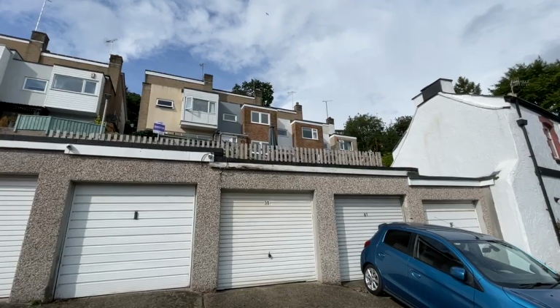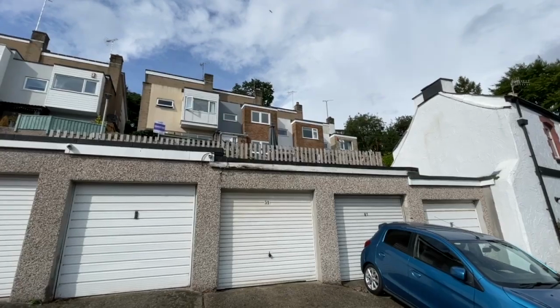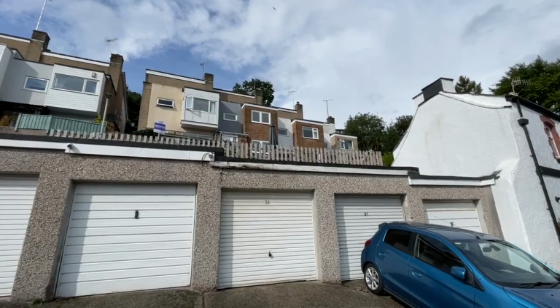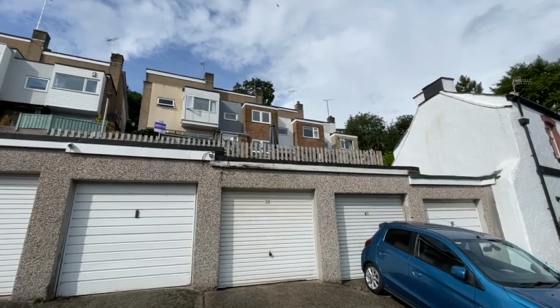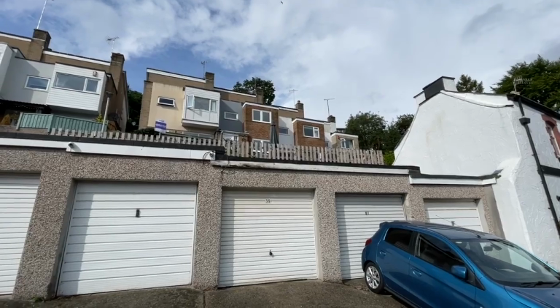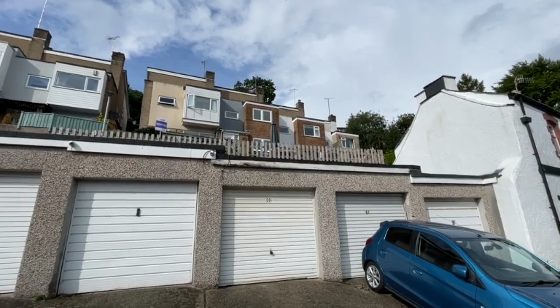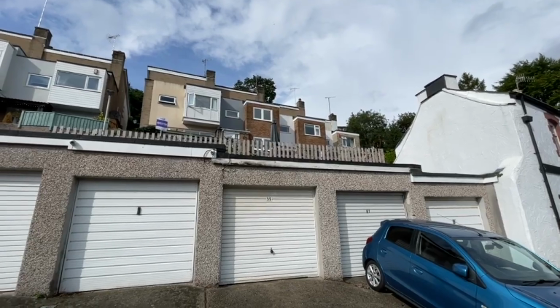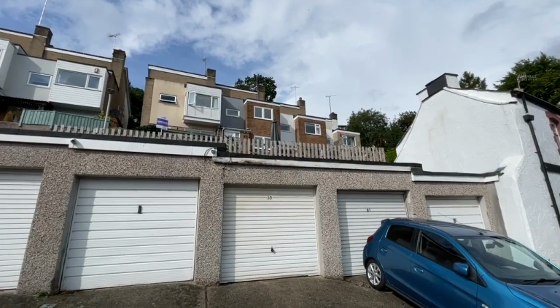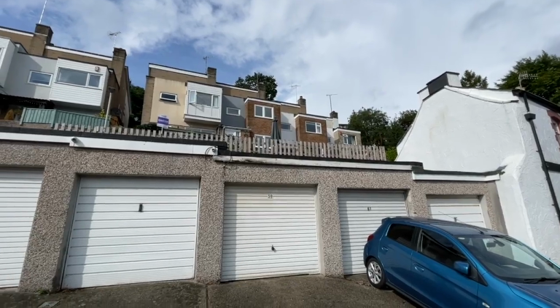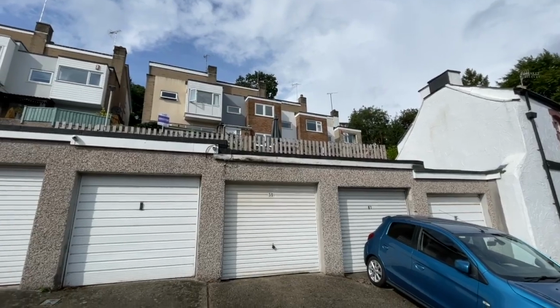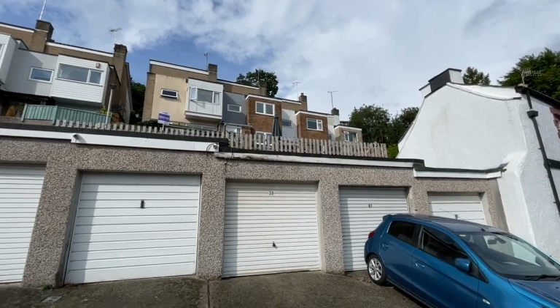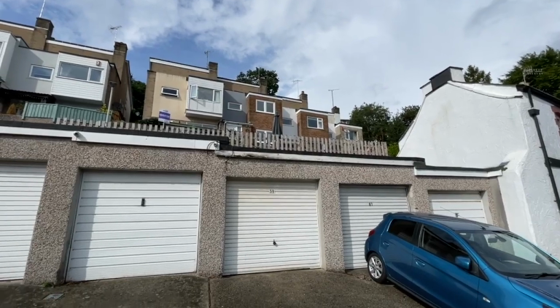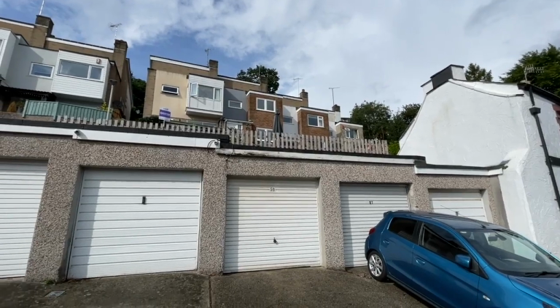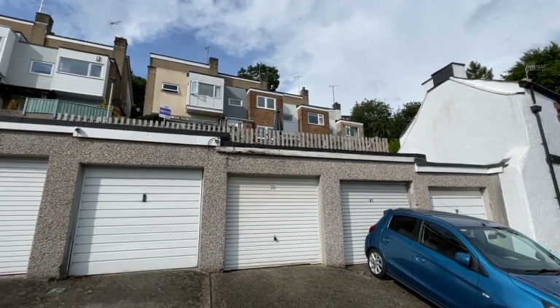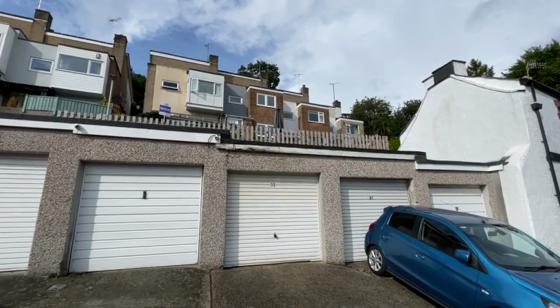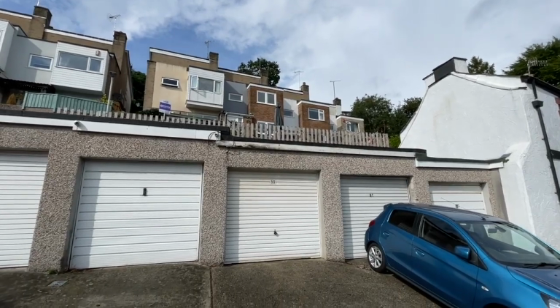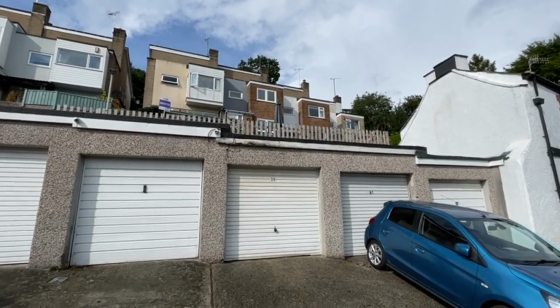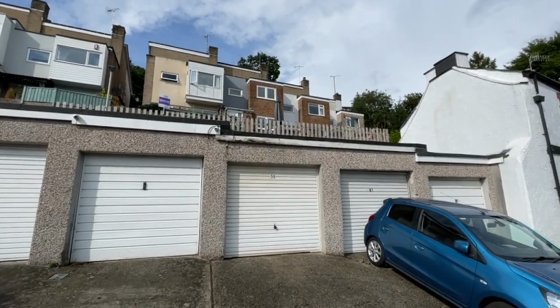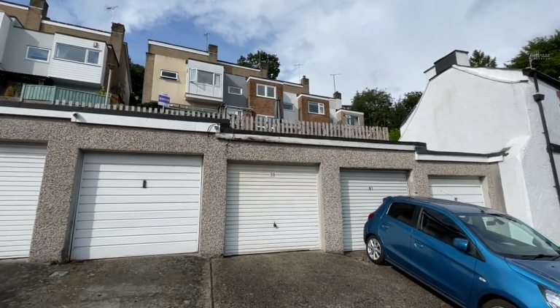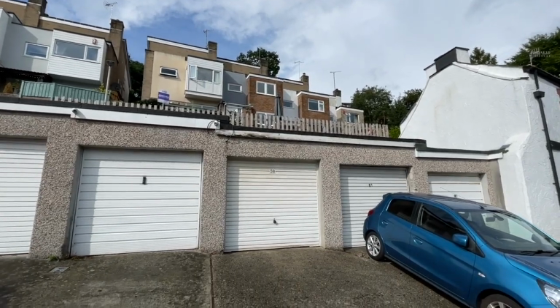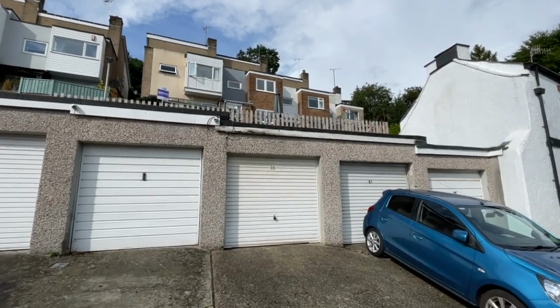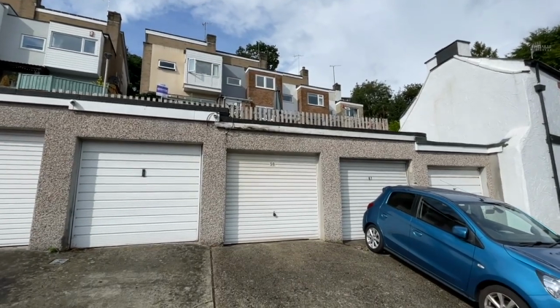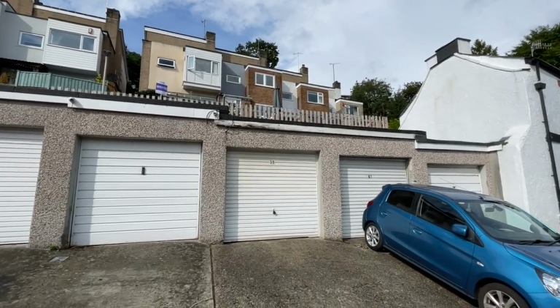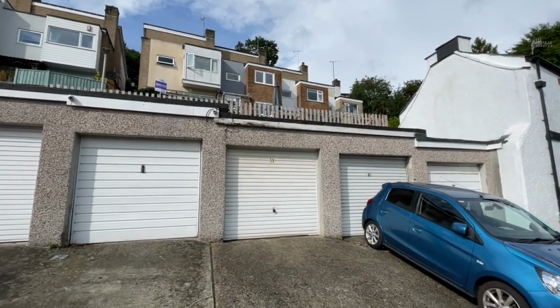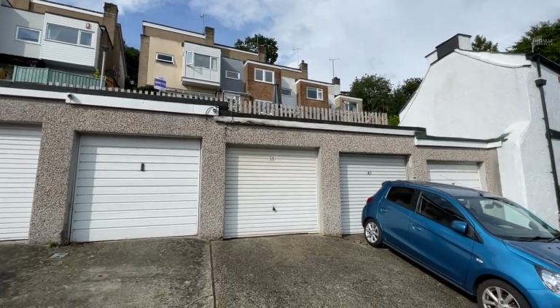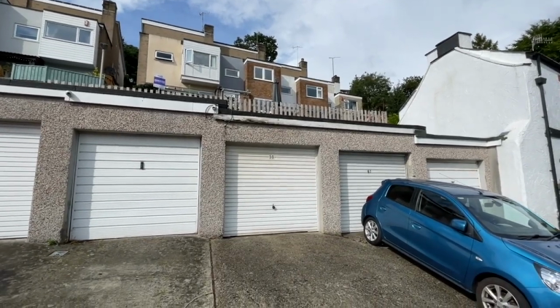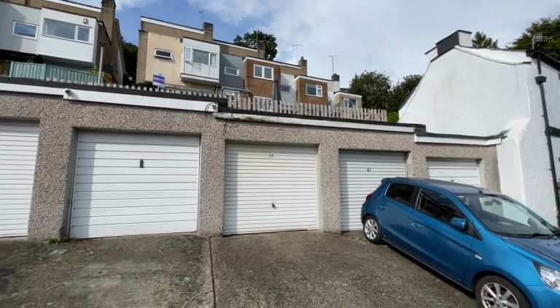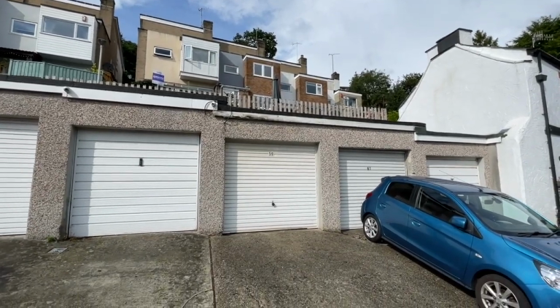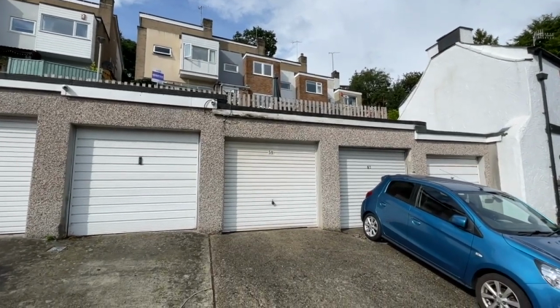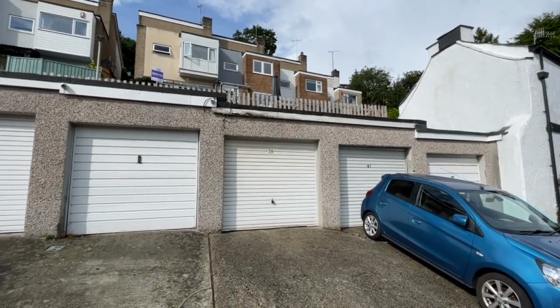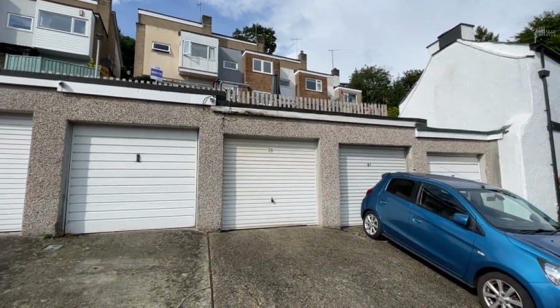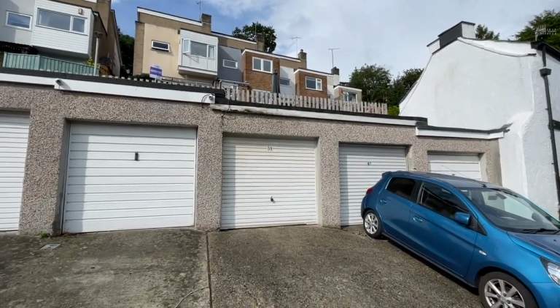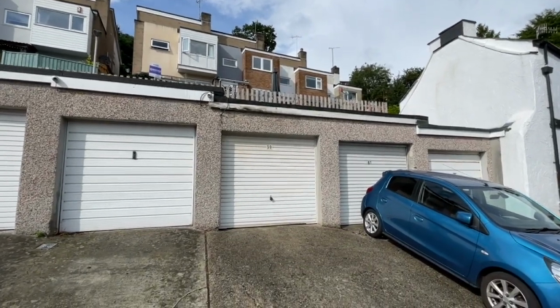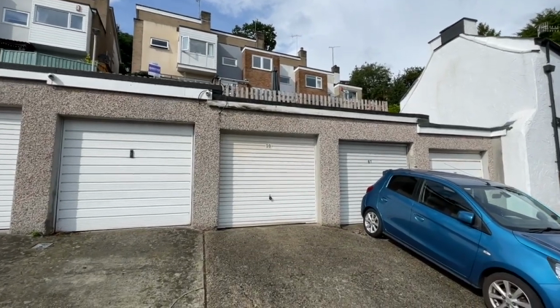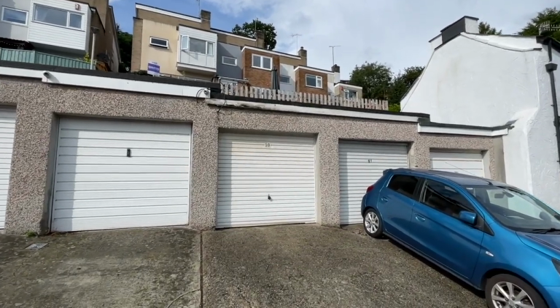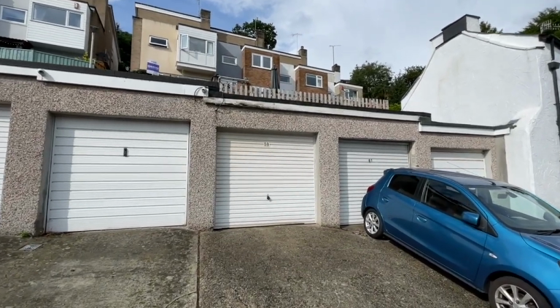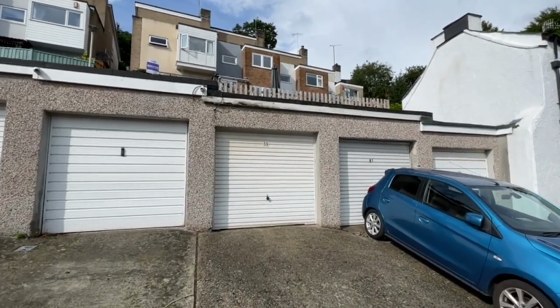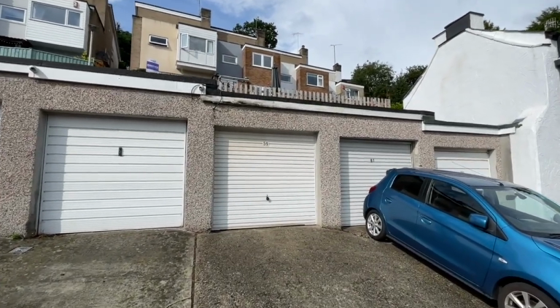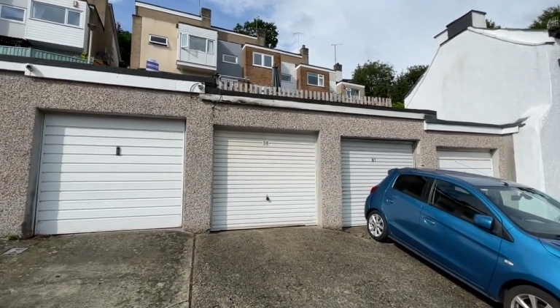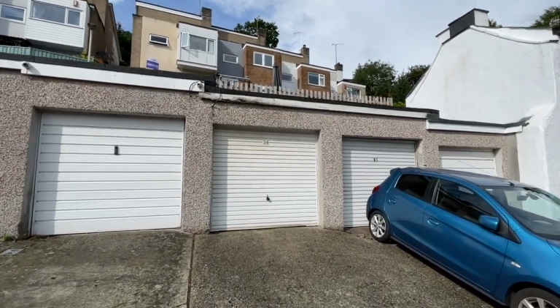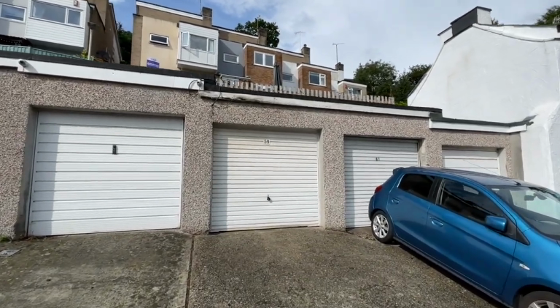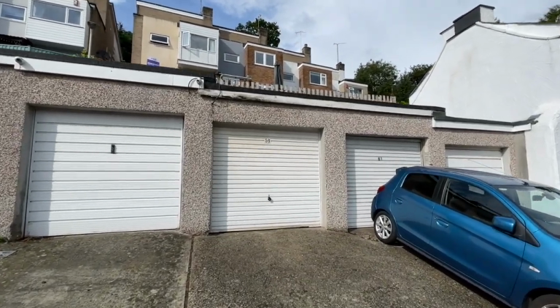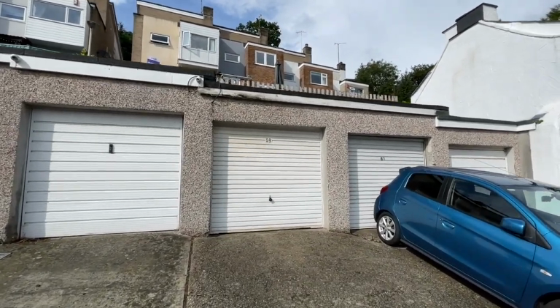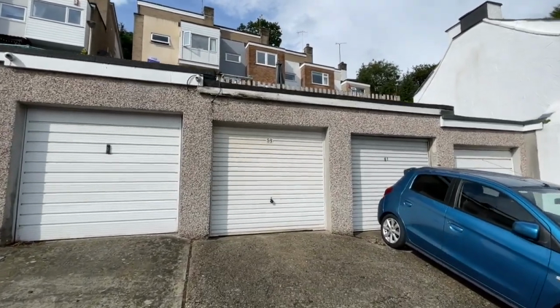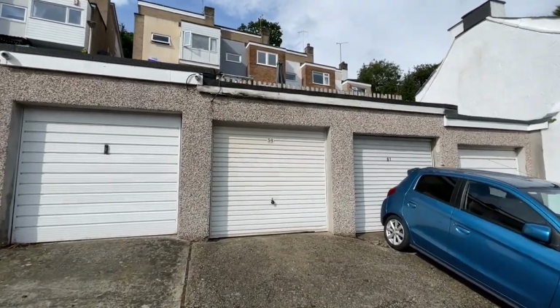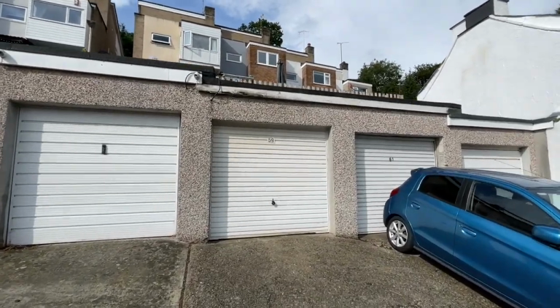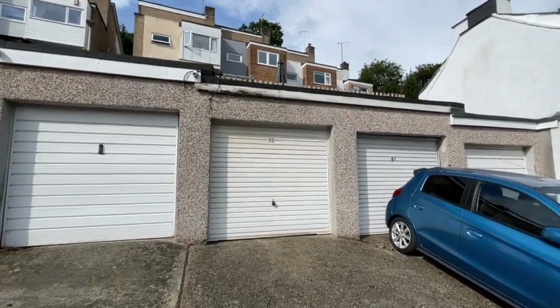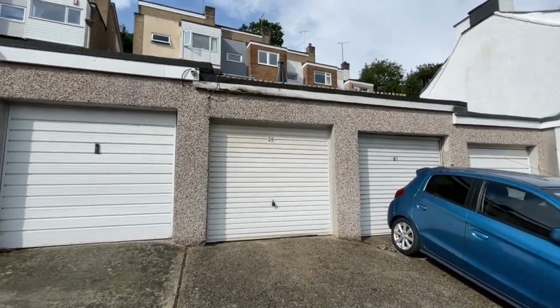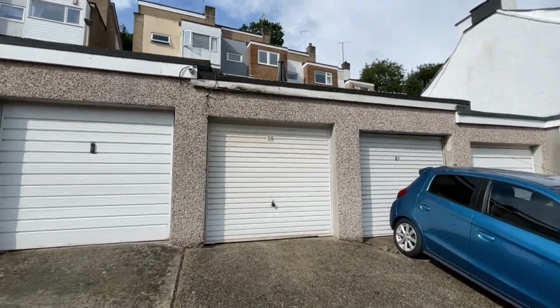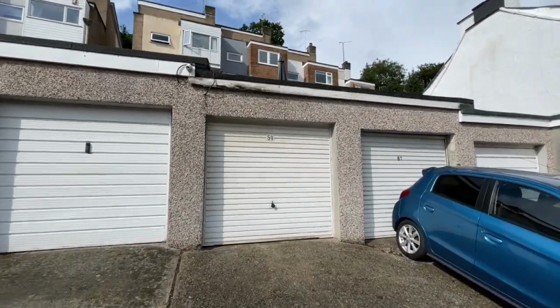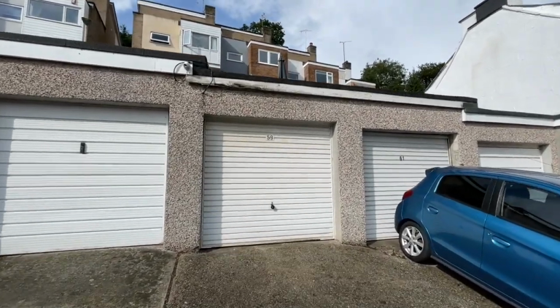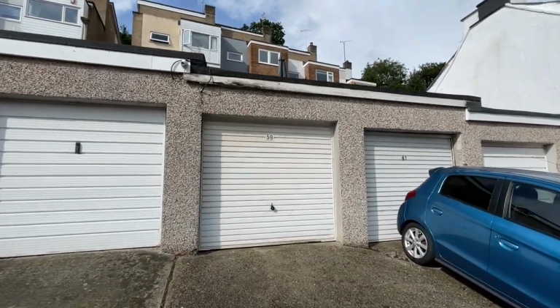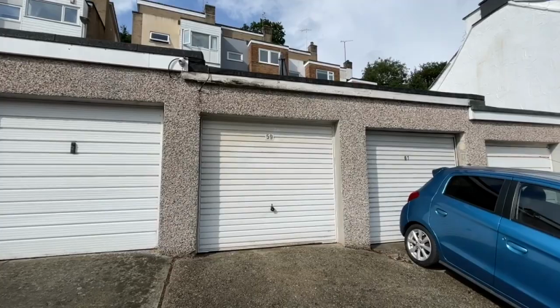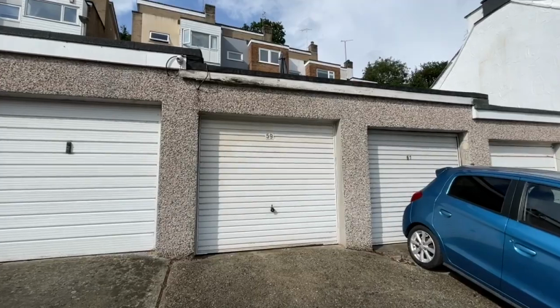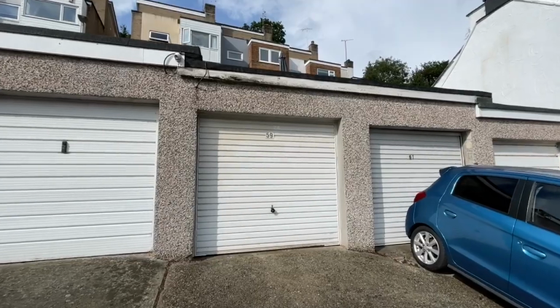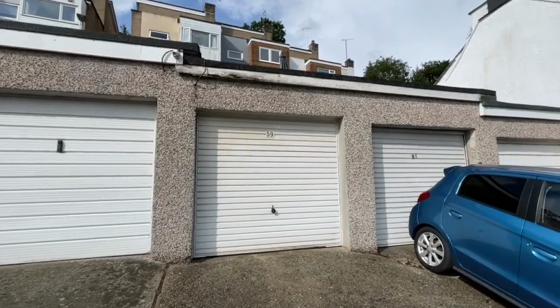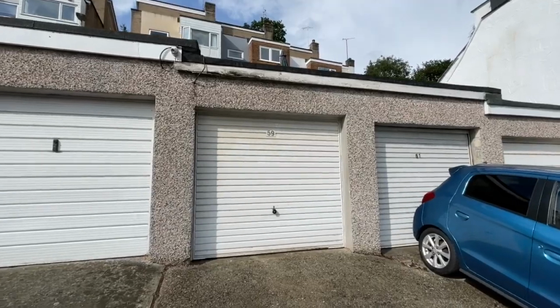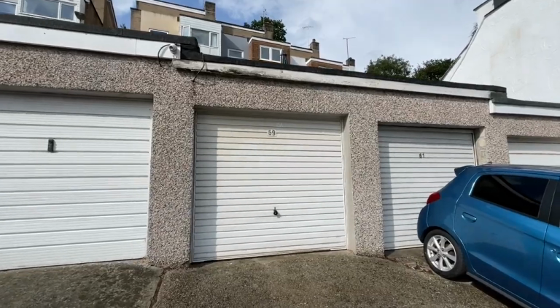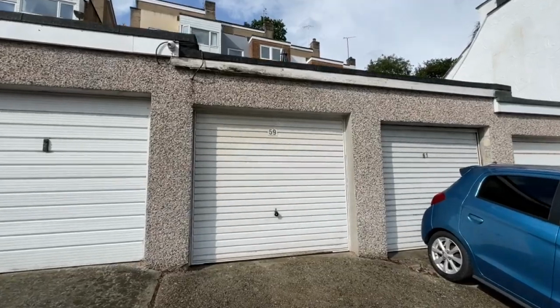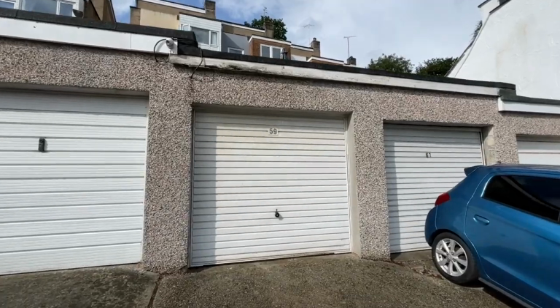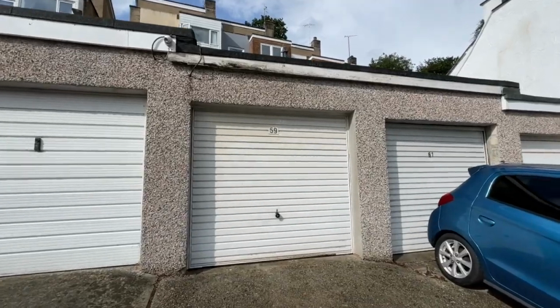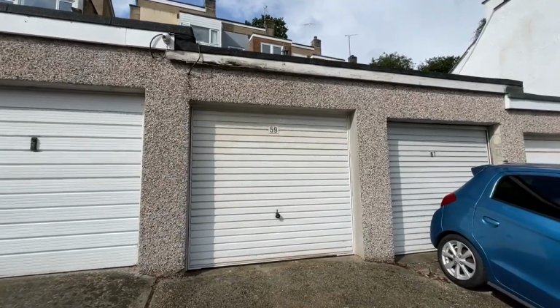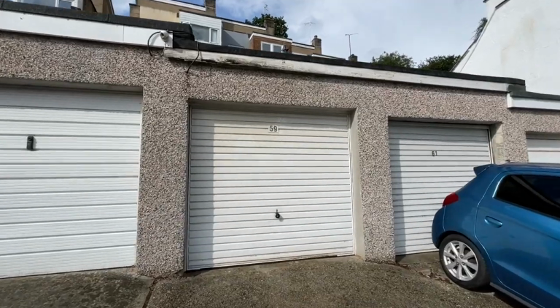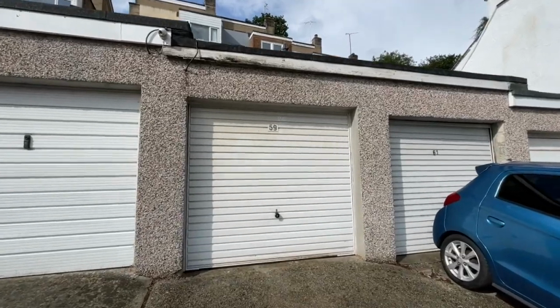Good afternoon and welcome to our virtual viewing. Number 59 Priory Road, Lower Compton.